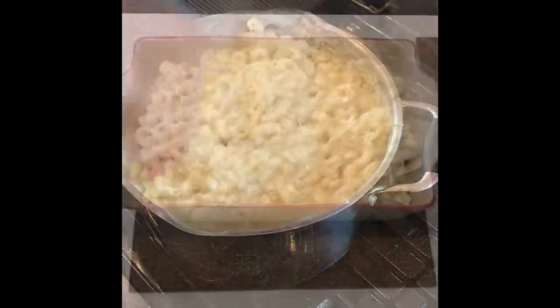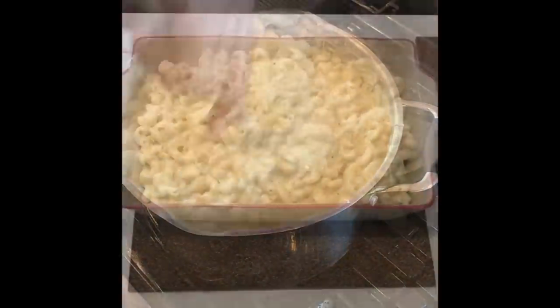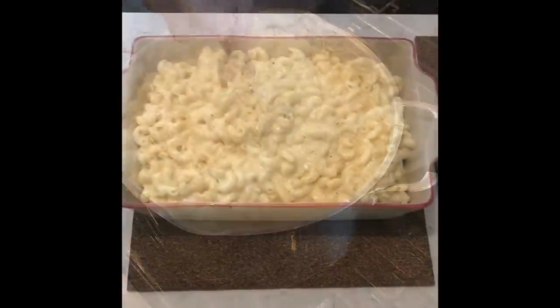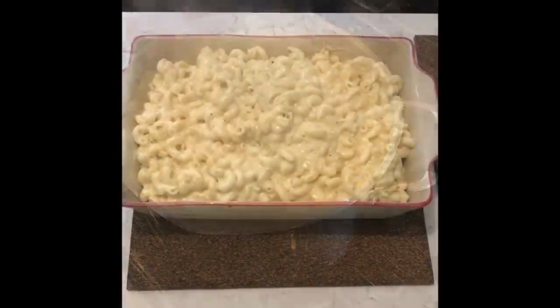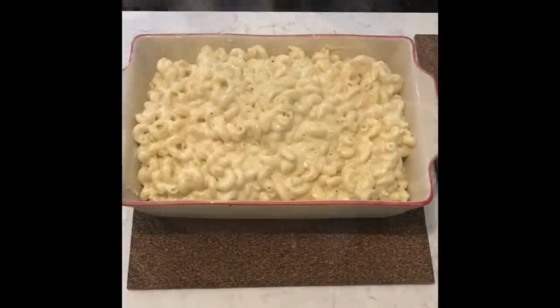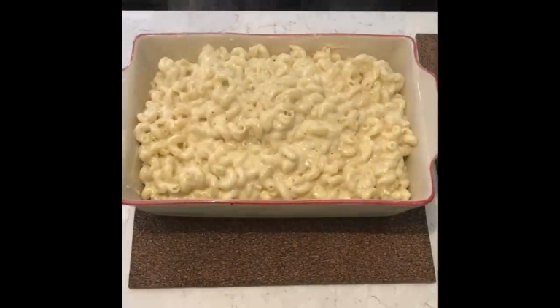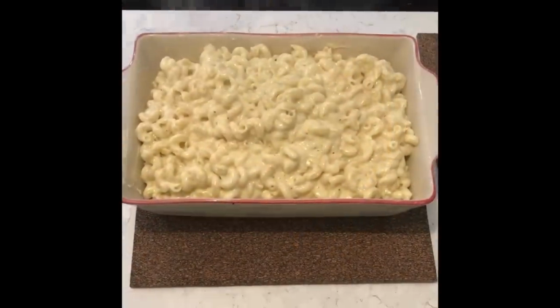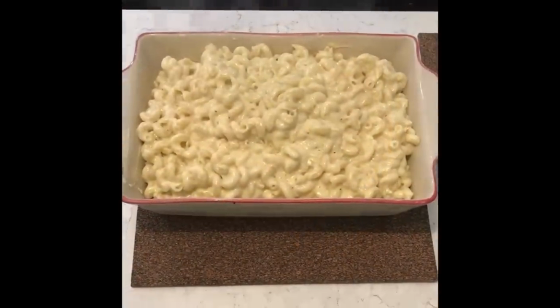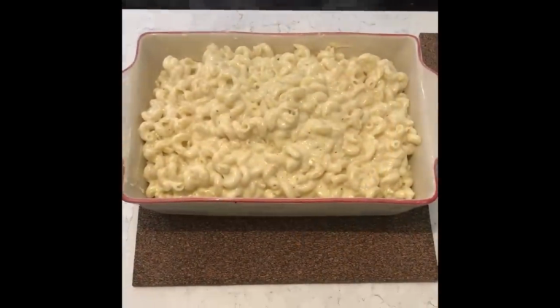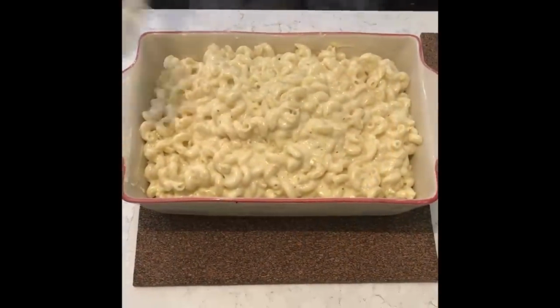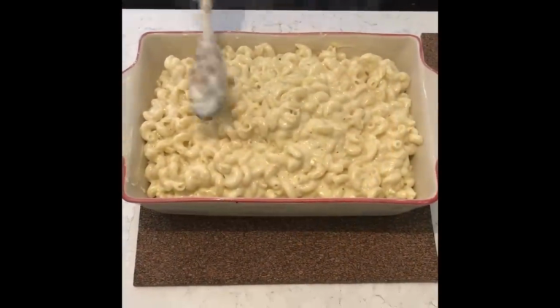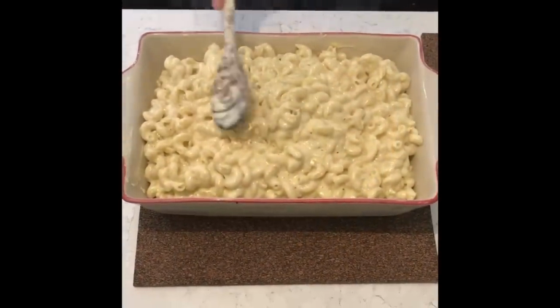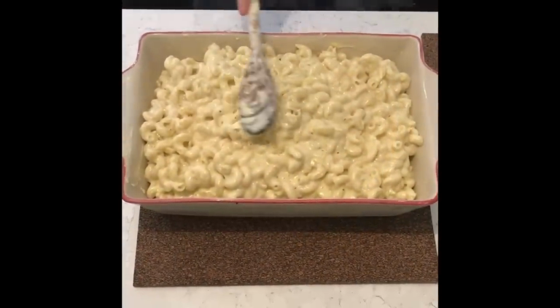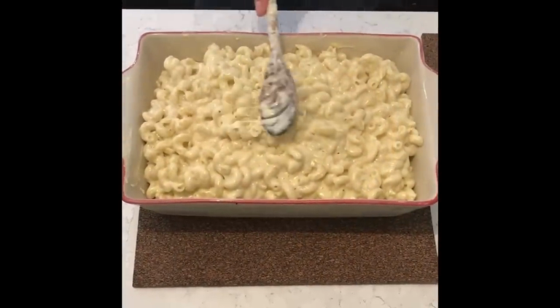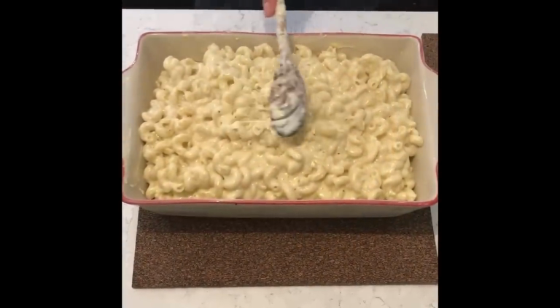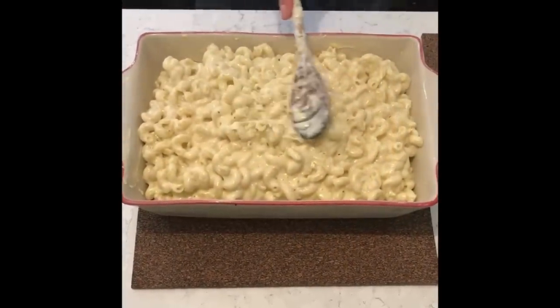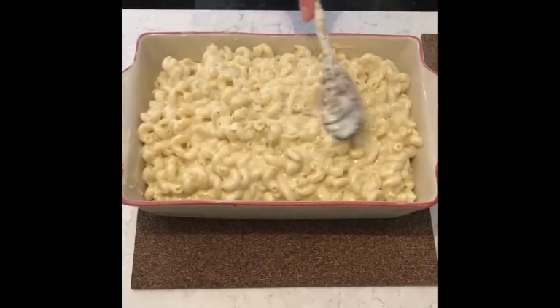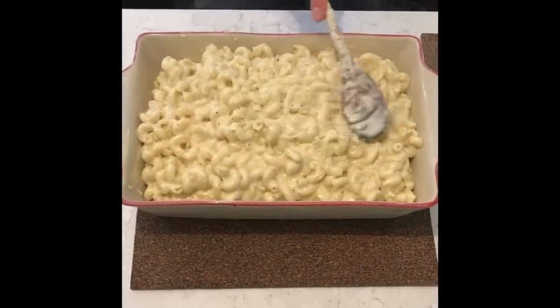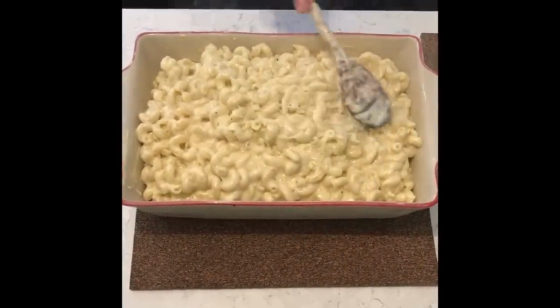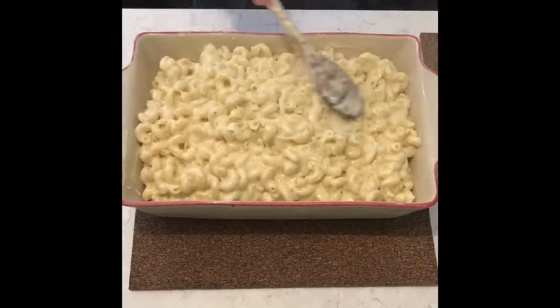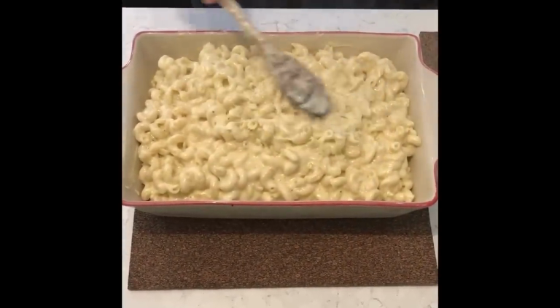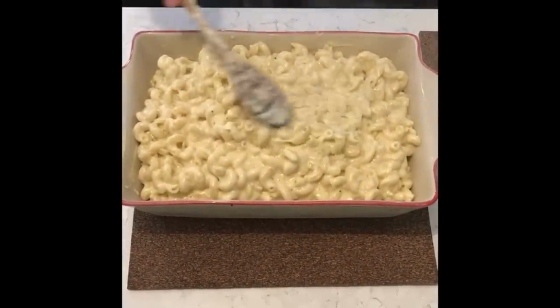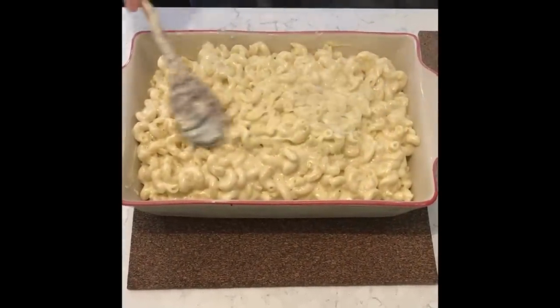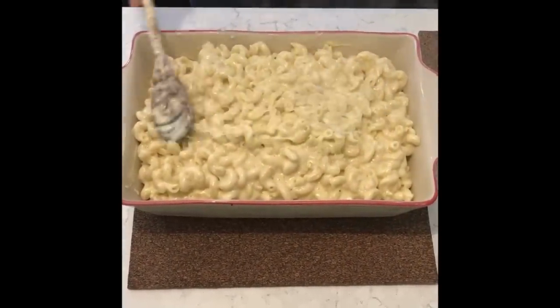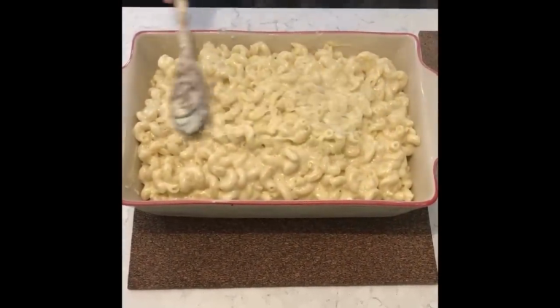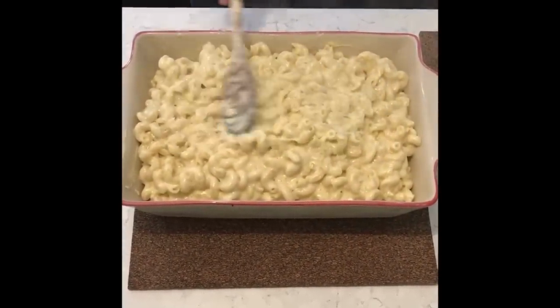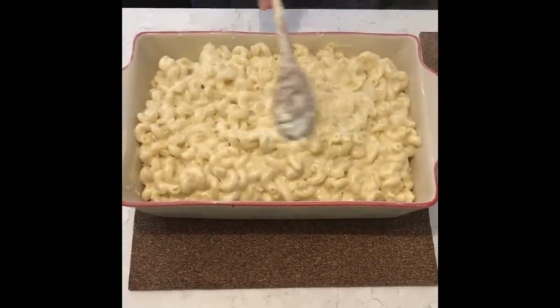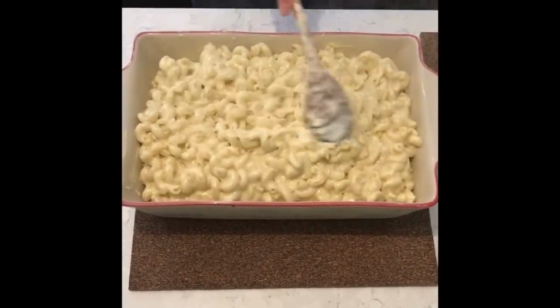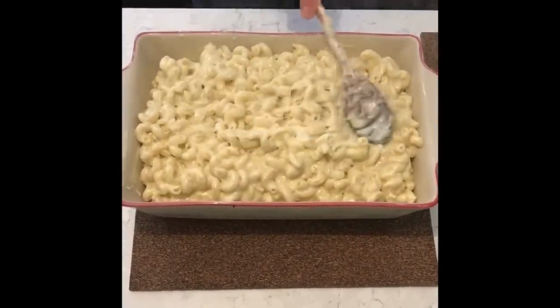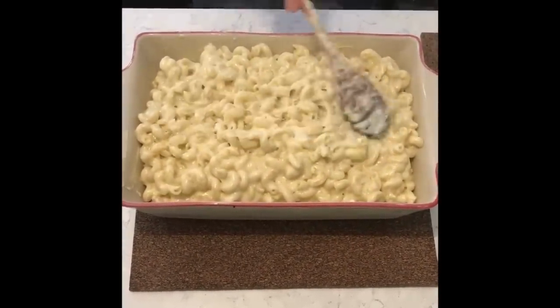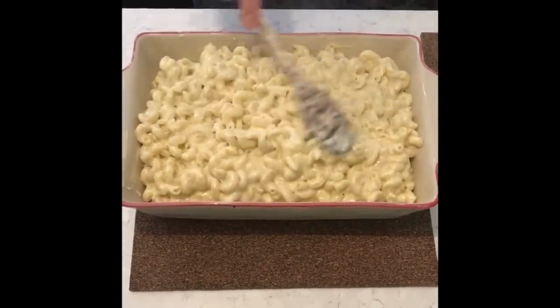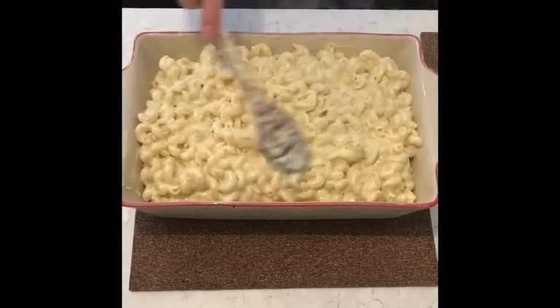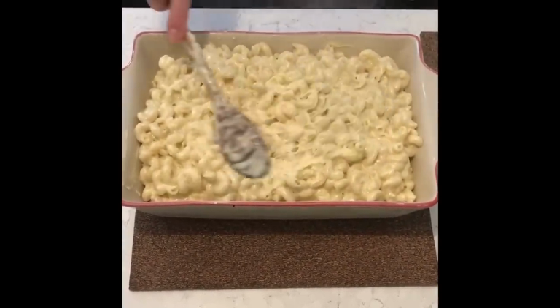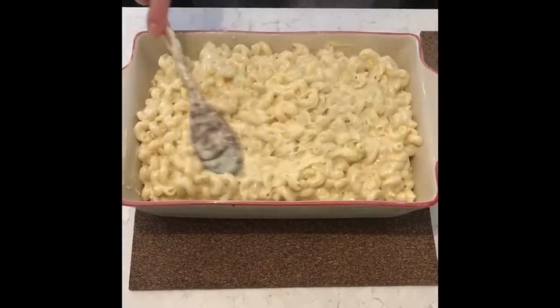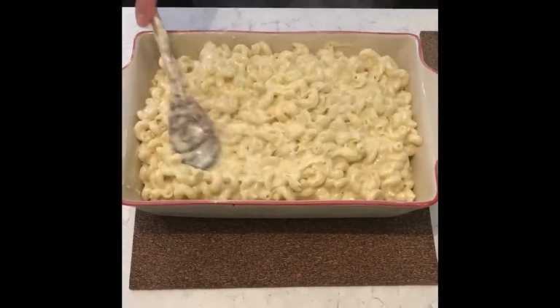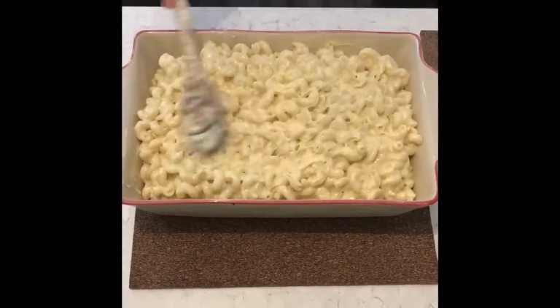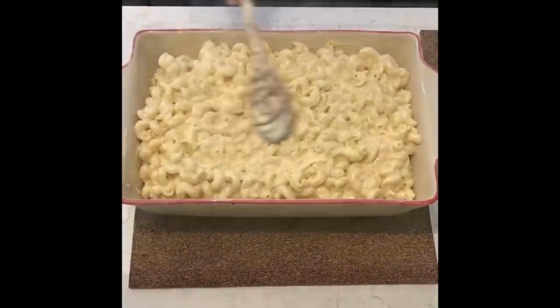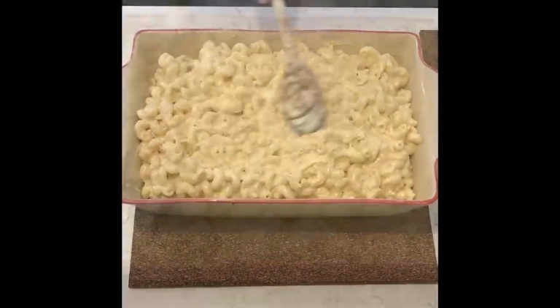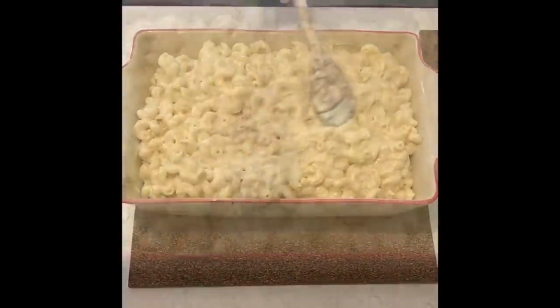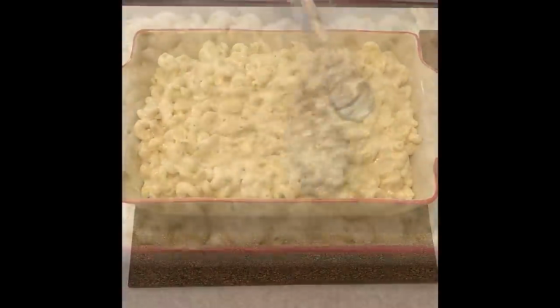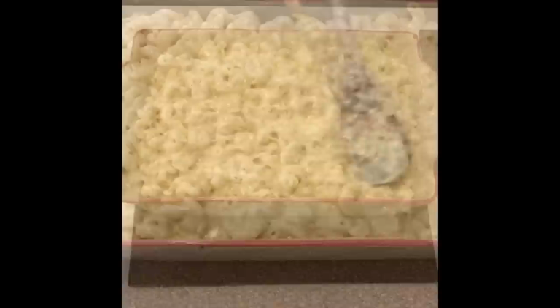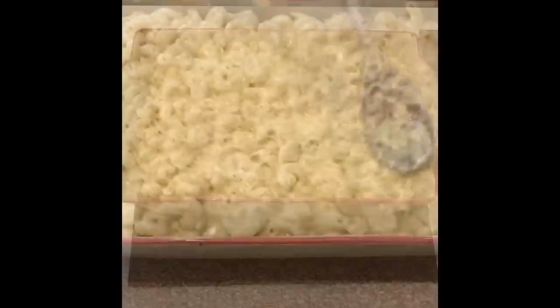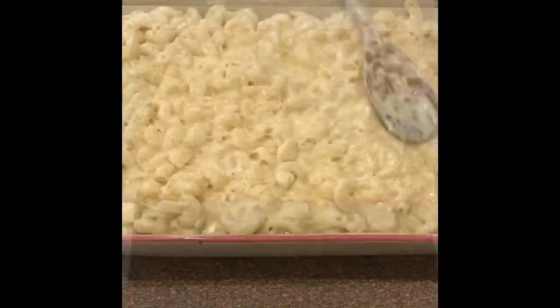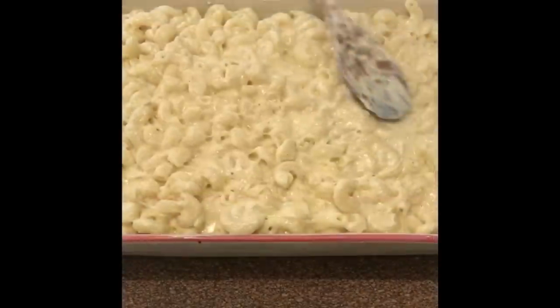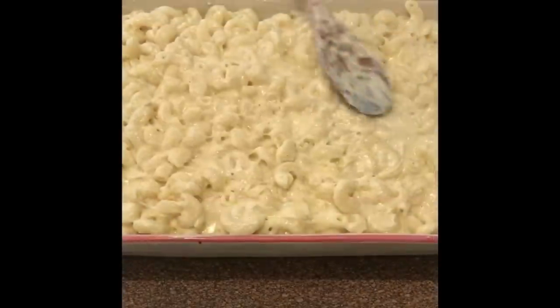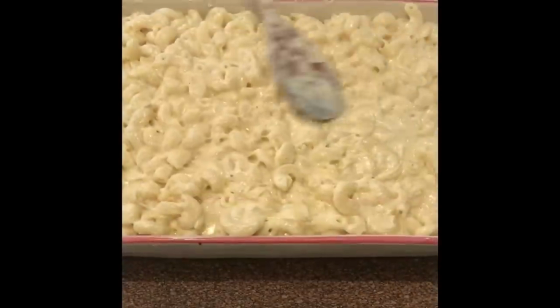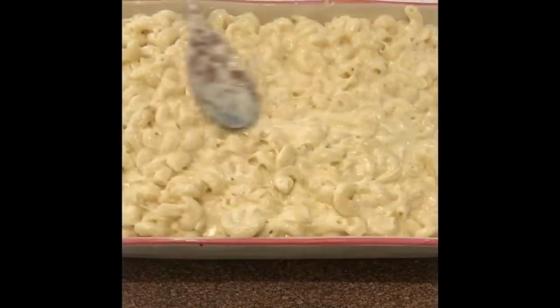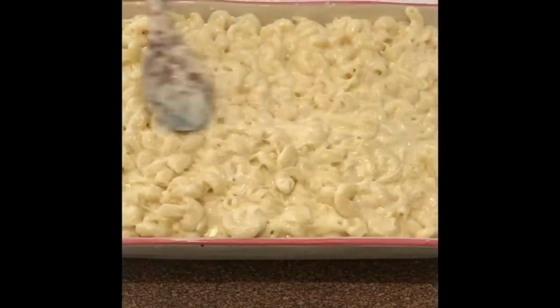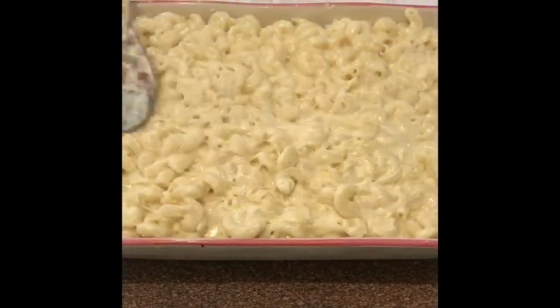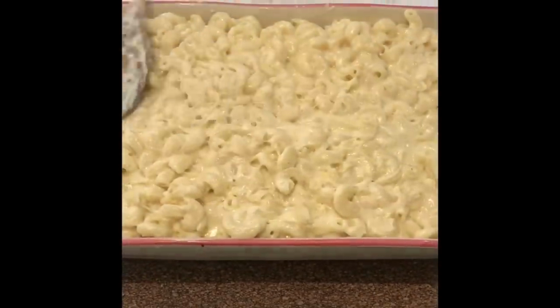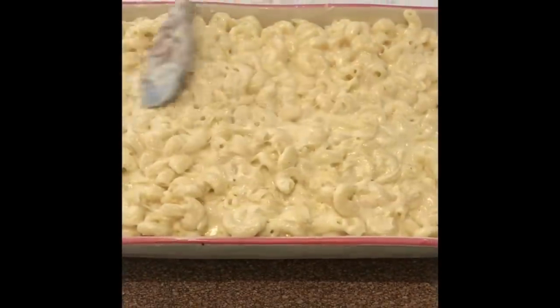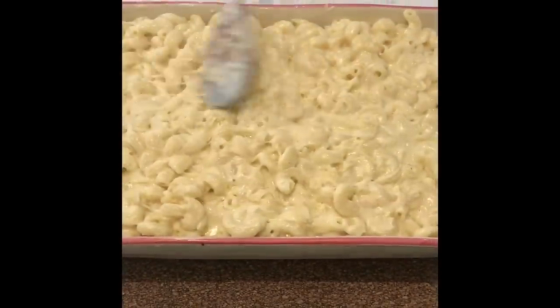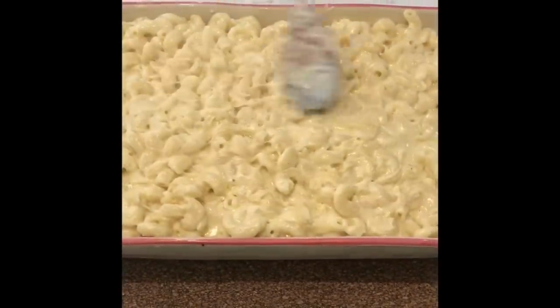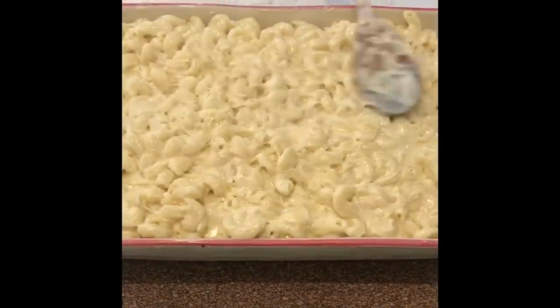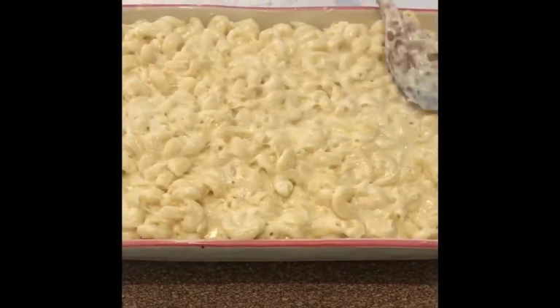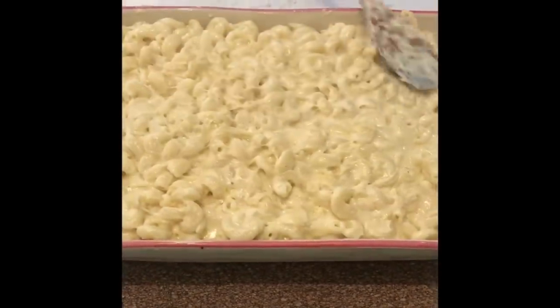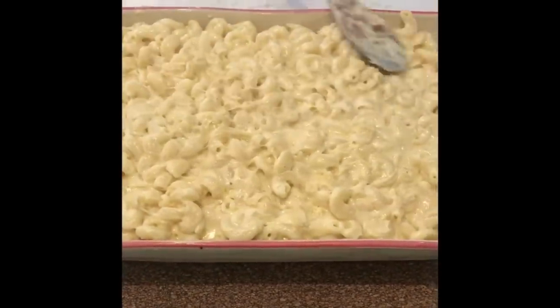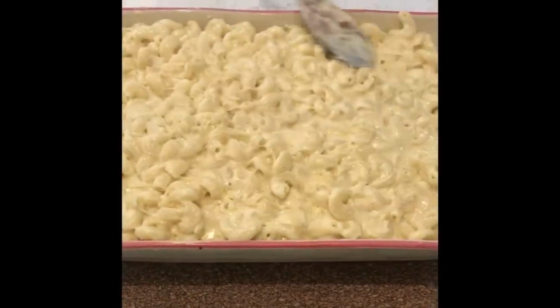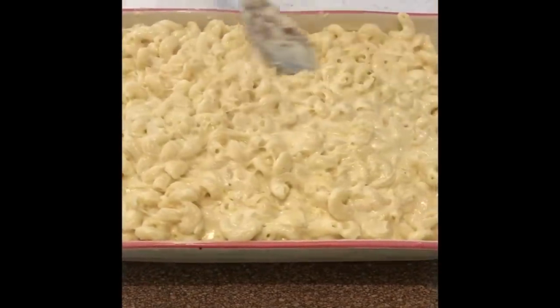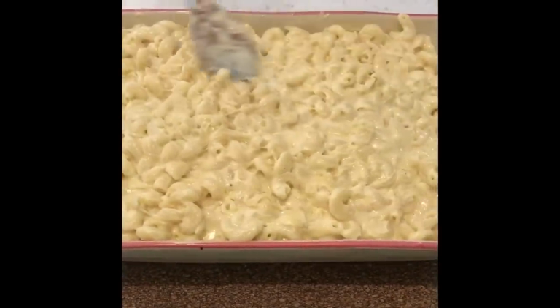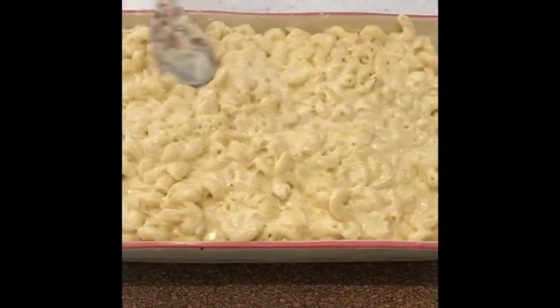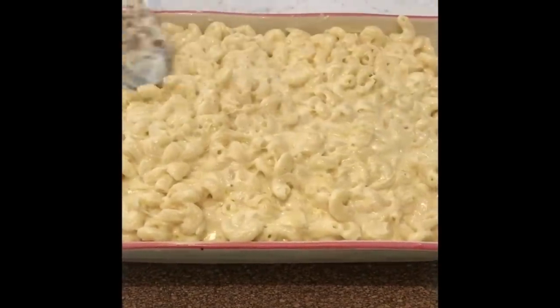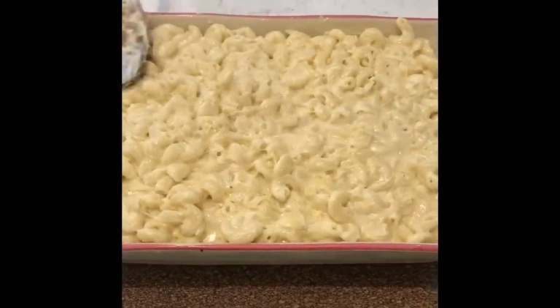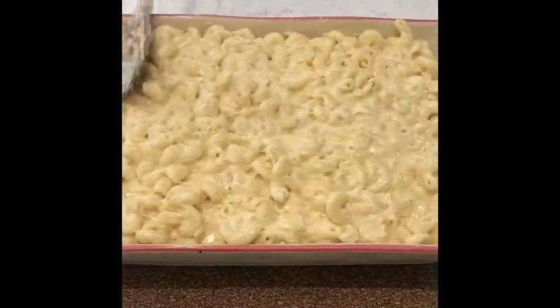Now you want to add it to a well-buttered baking dish and even it out on top. Look how dreamy, cheesy and creamy this is.